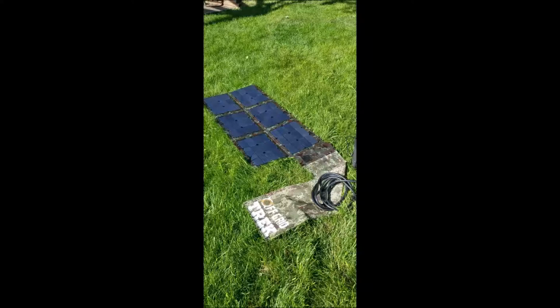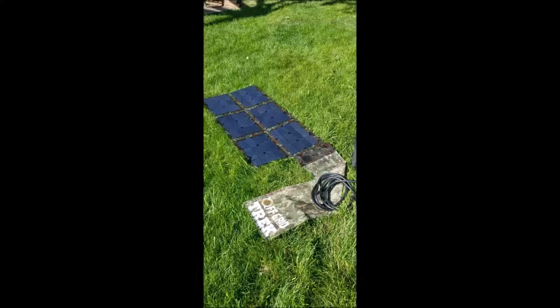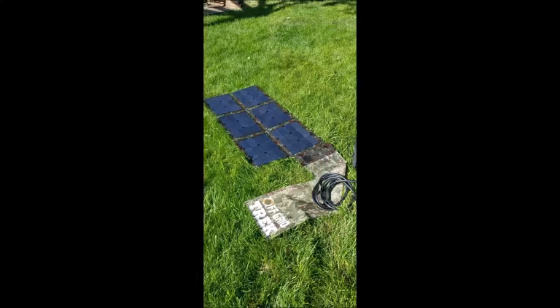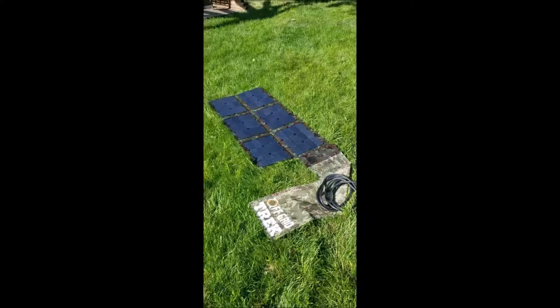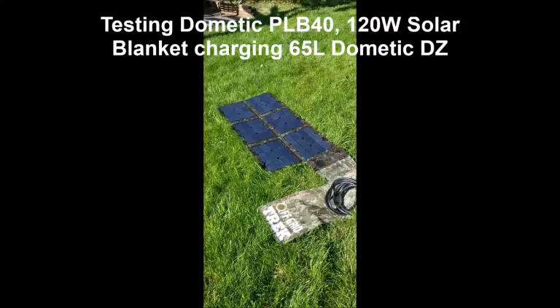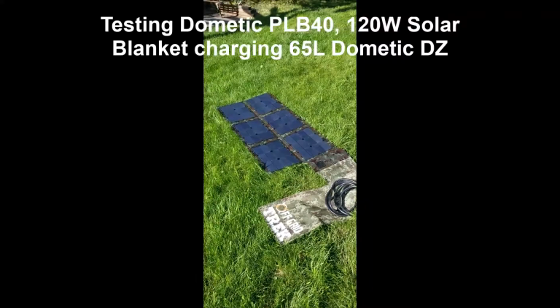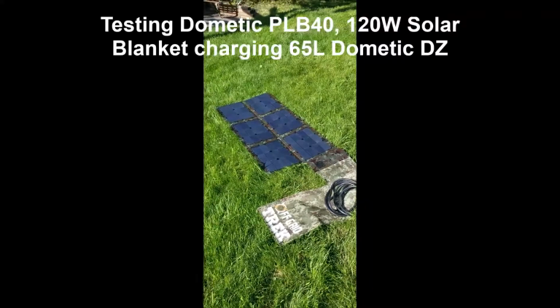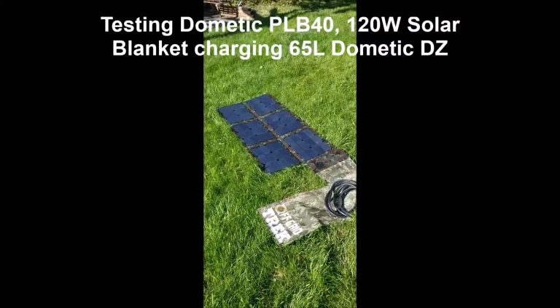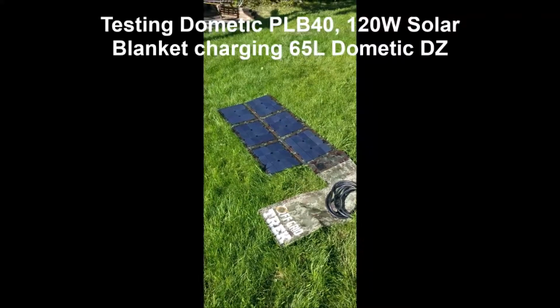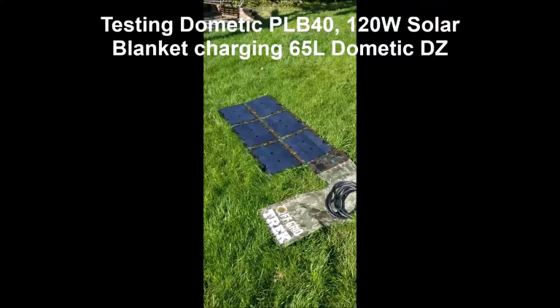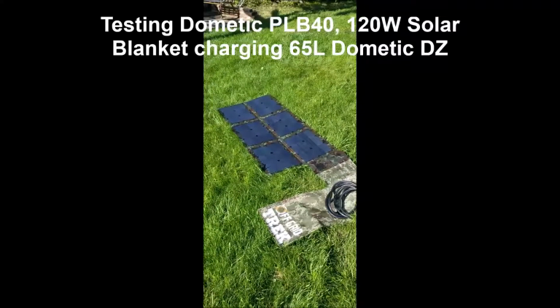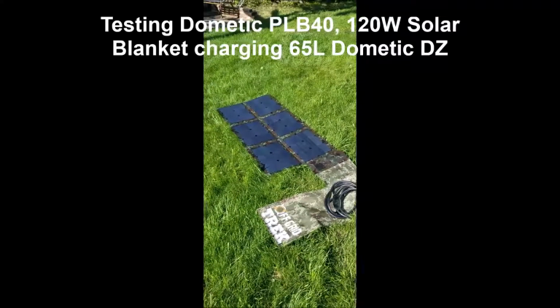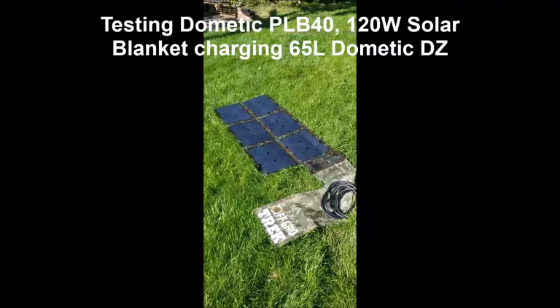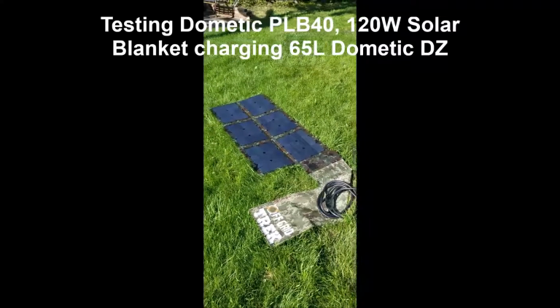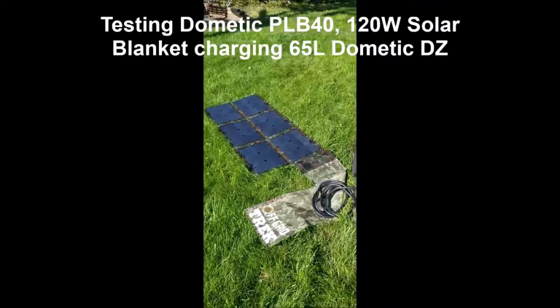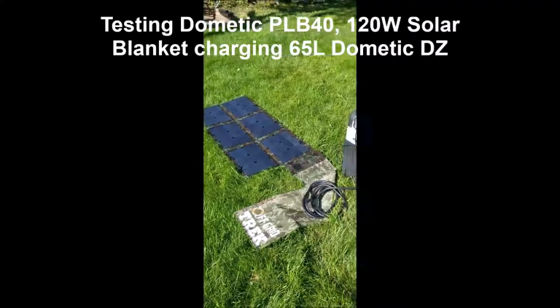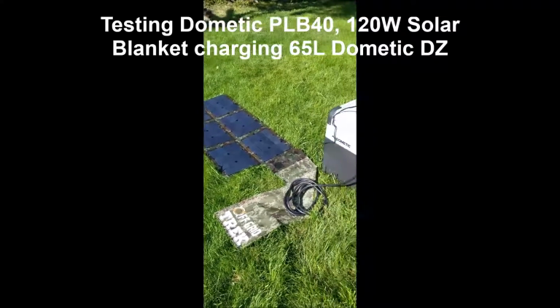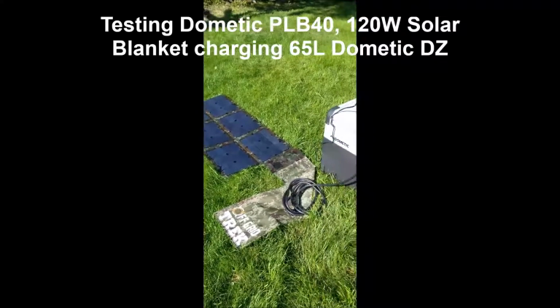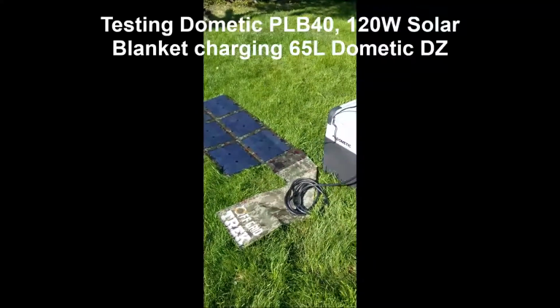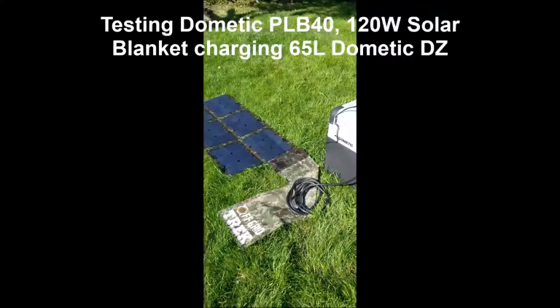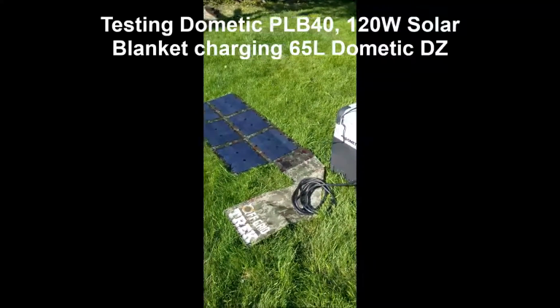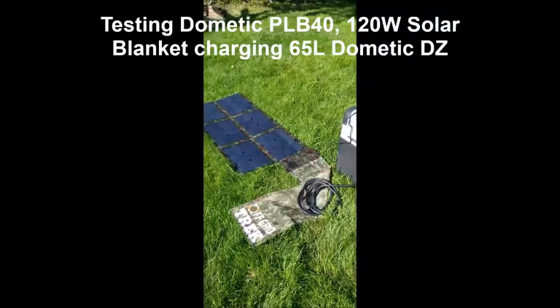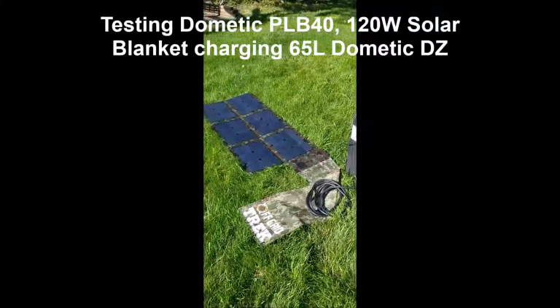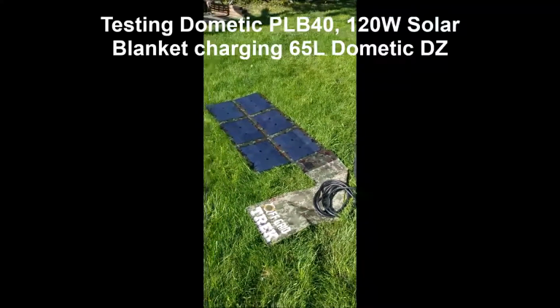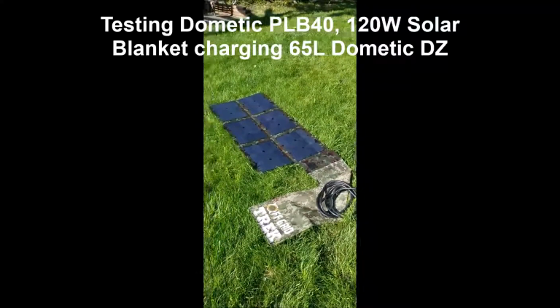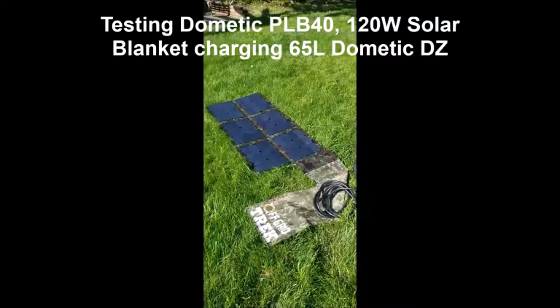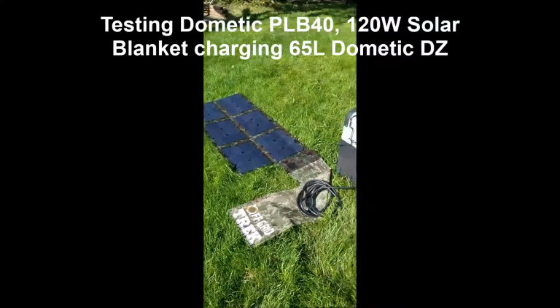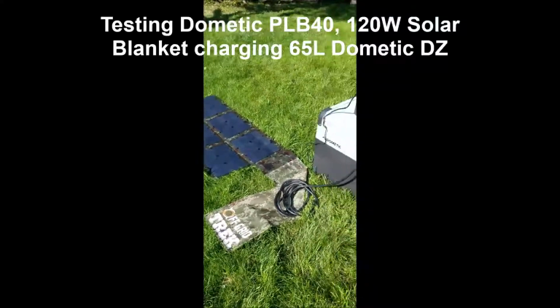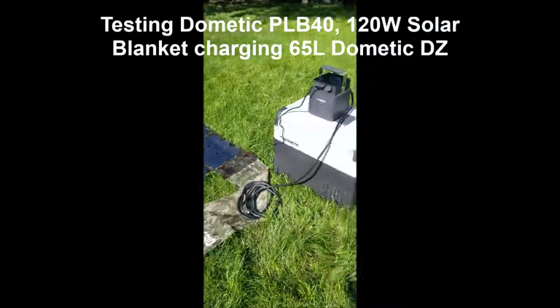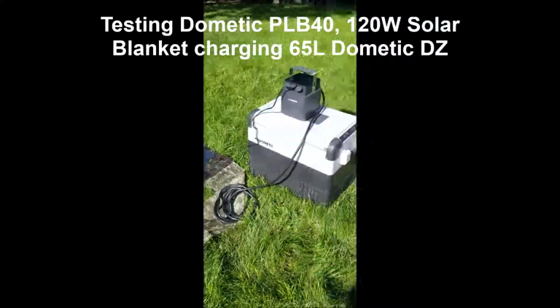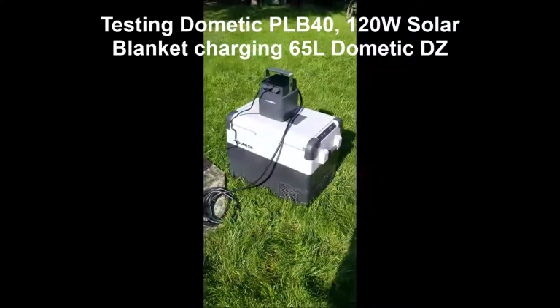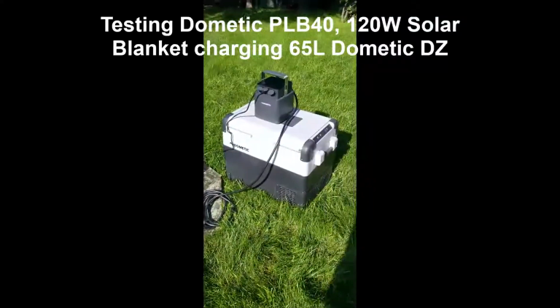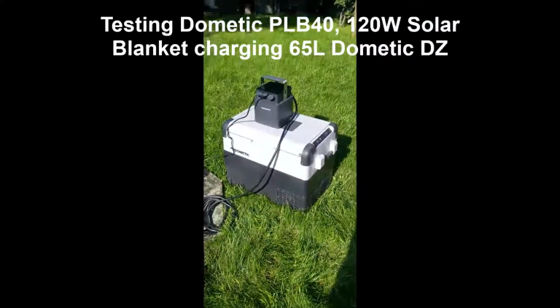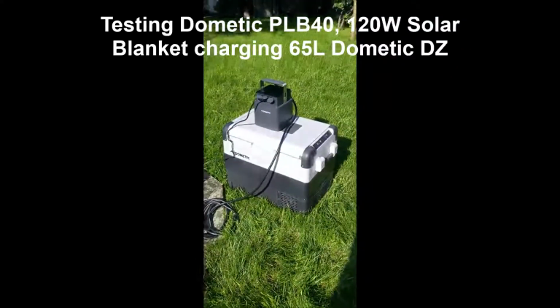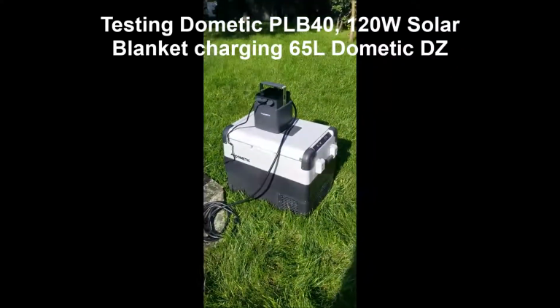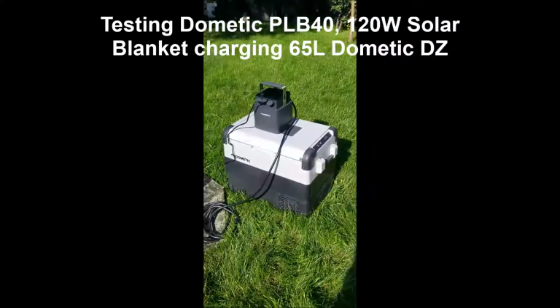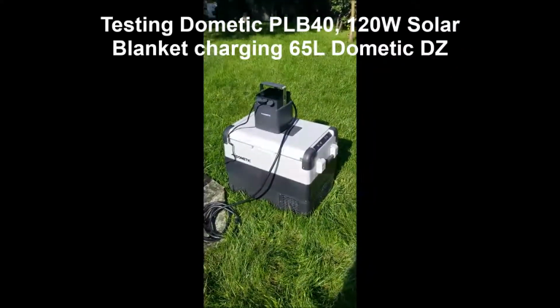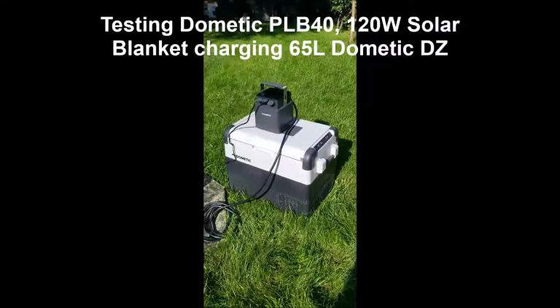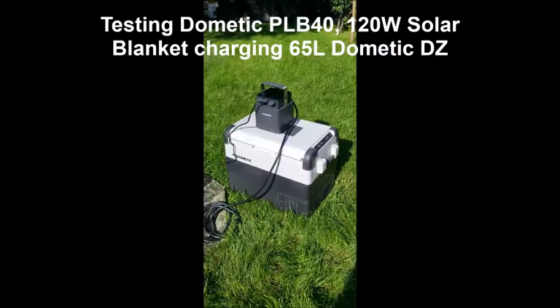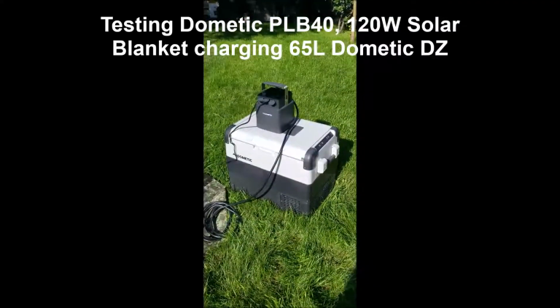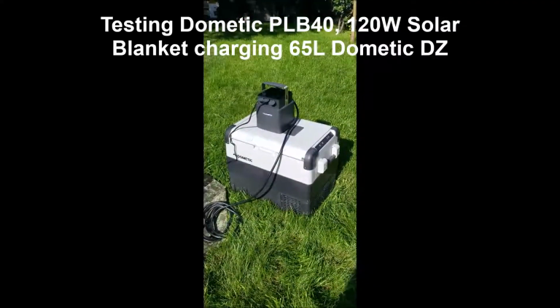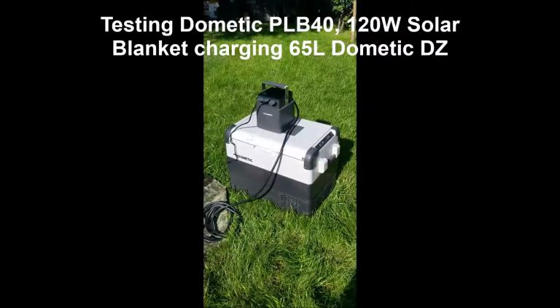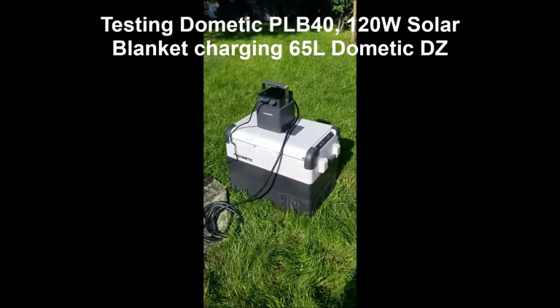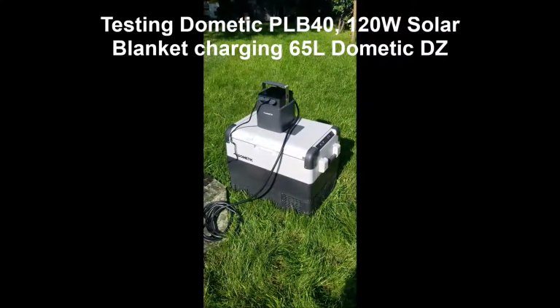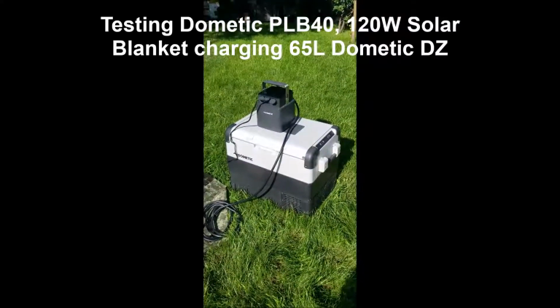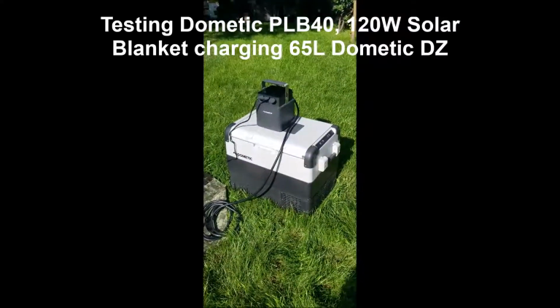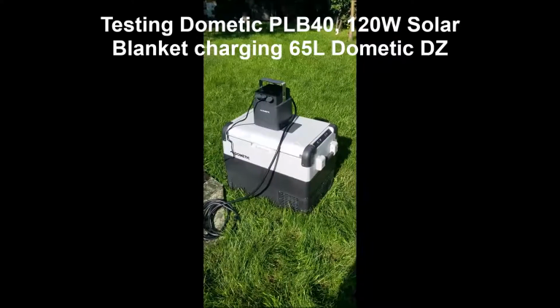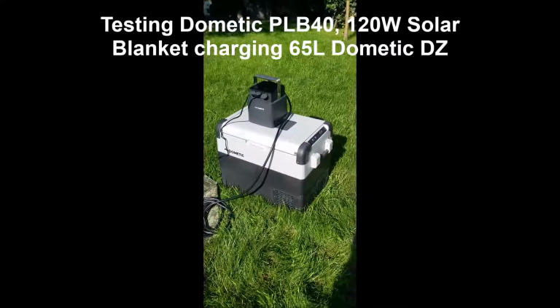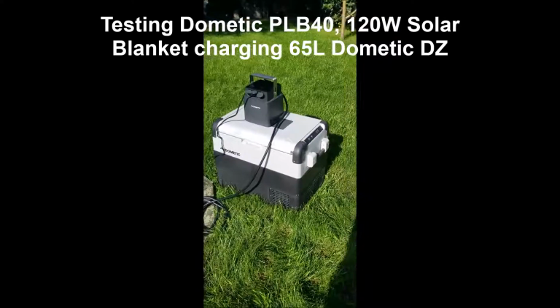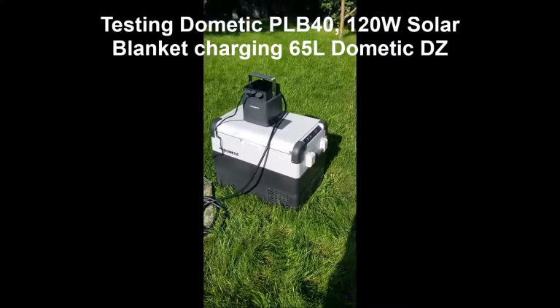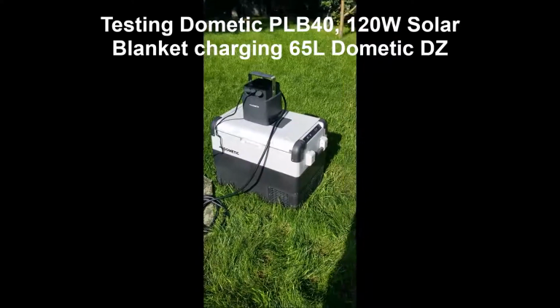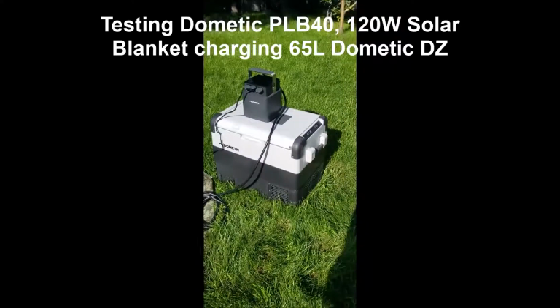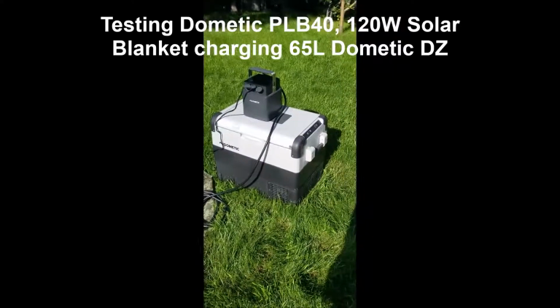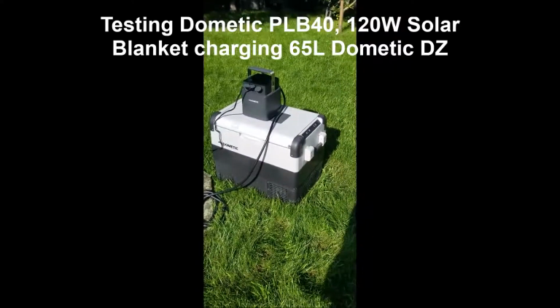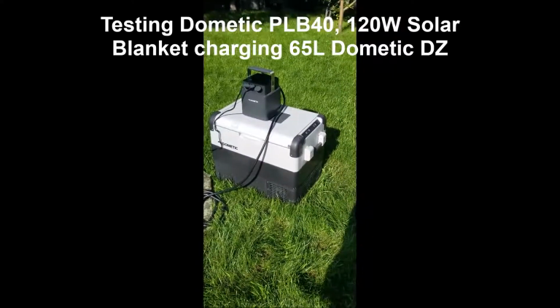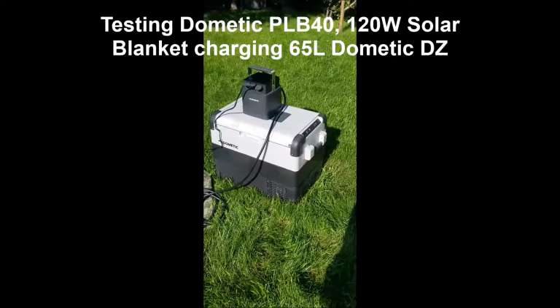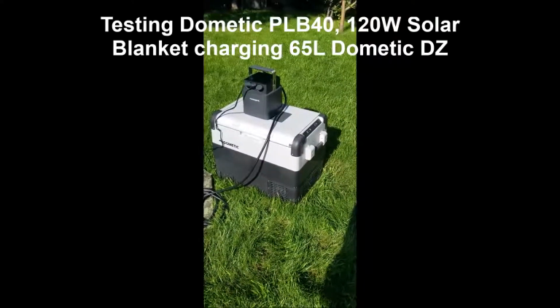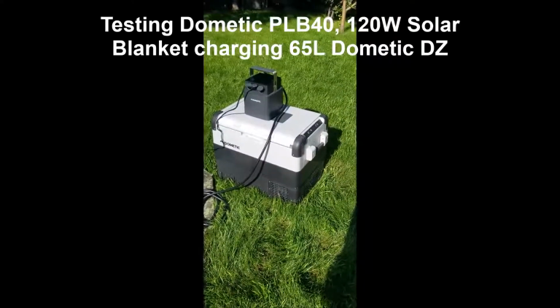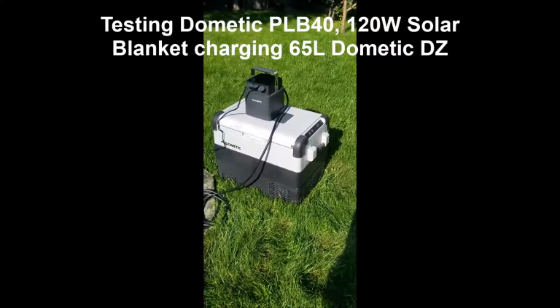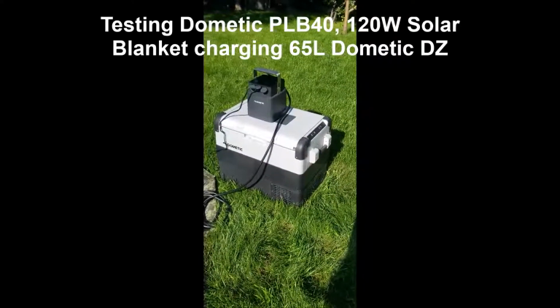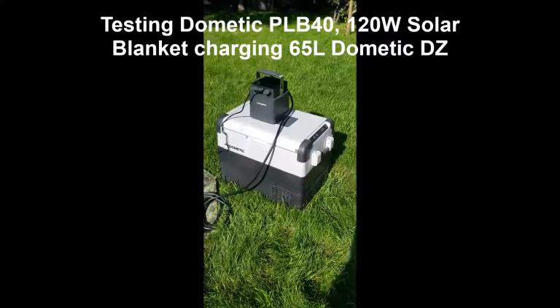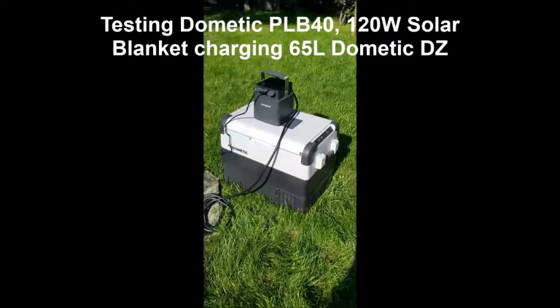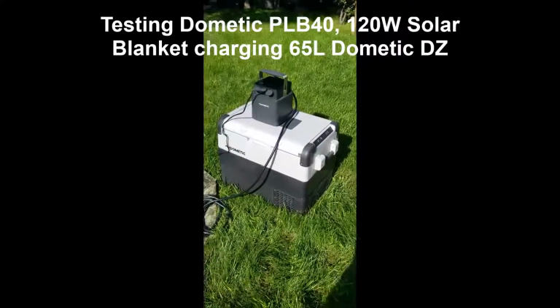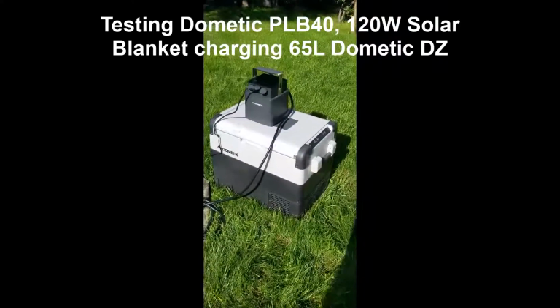Just doing a quick test. We've got our 120 watt solar blanket, the Dometic PLB 40 battery pack, and the Dometic 65 liter fridge freezer.